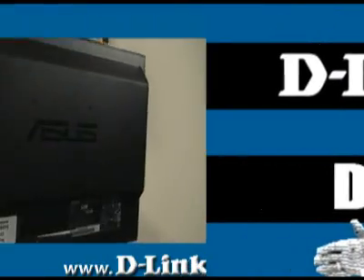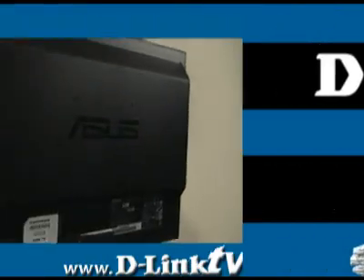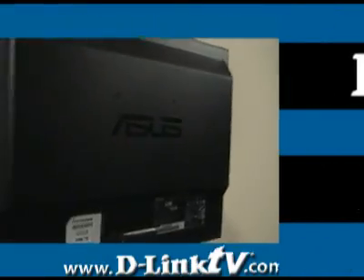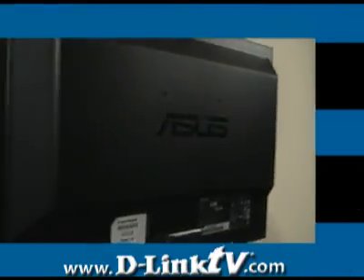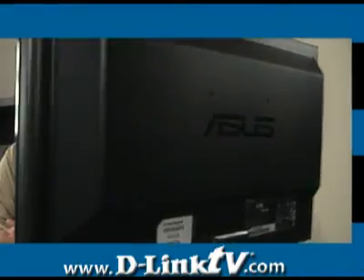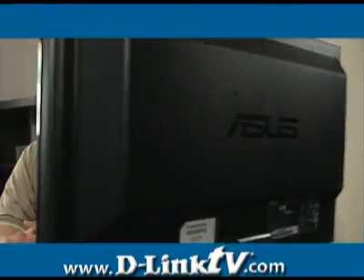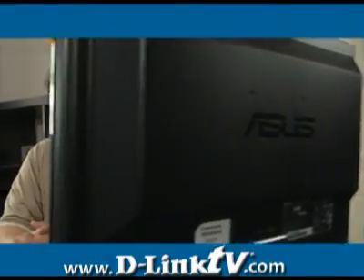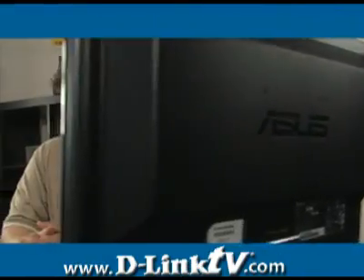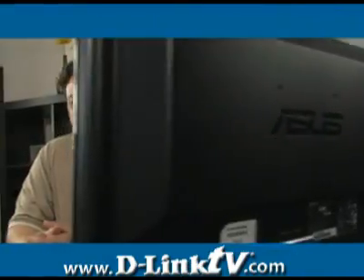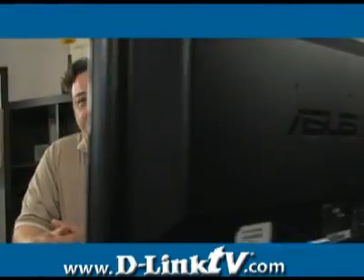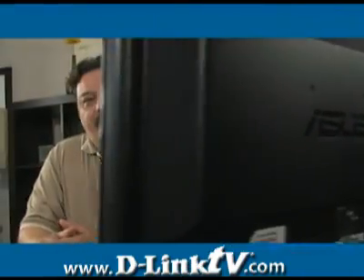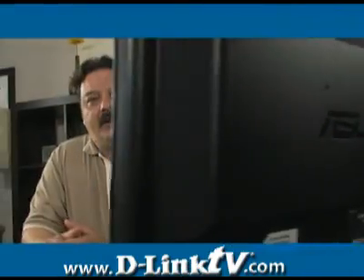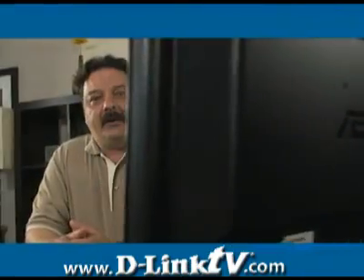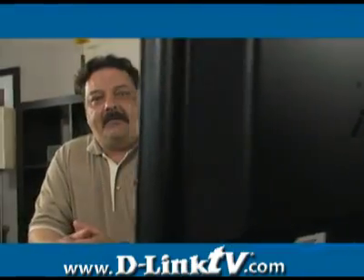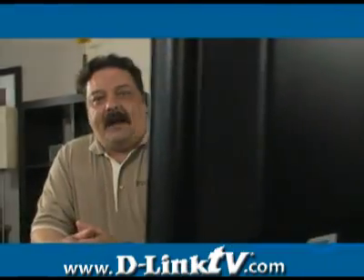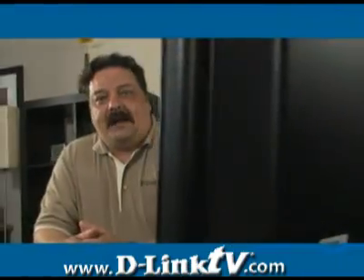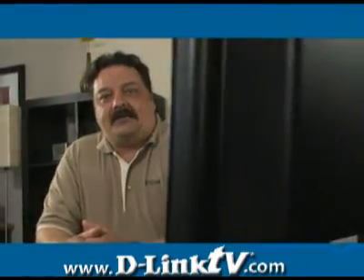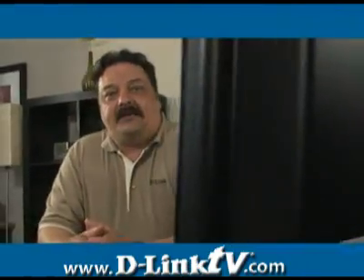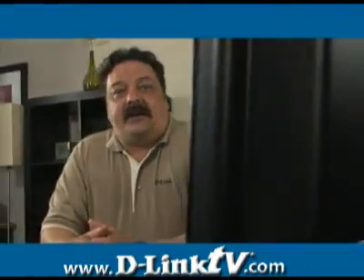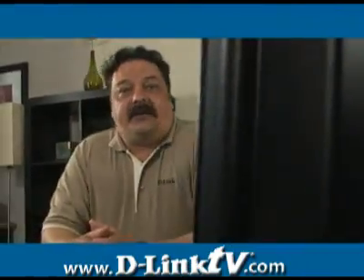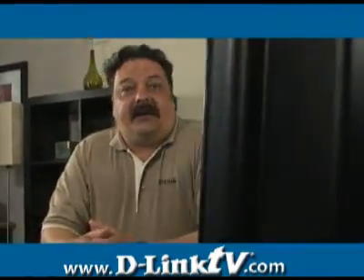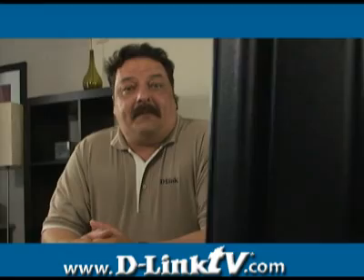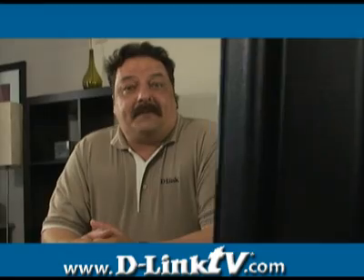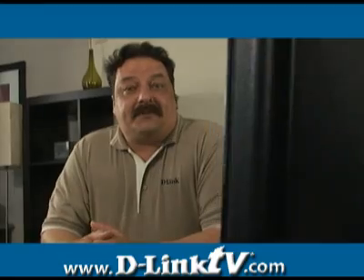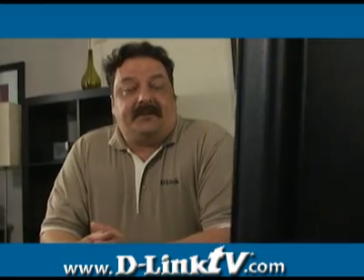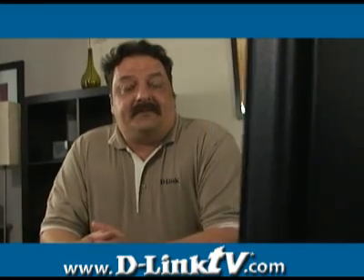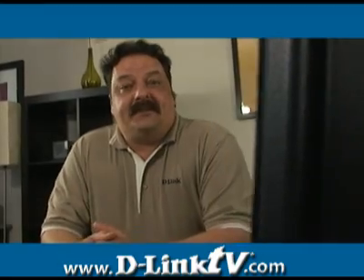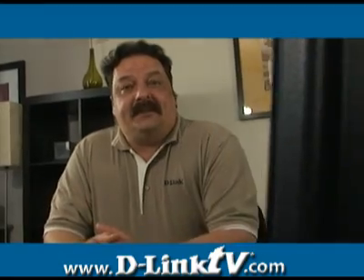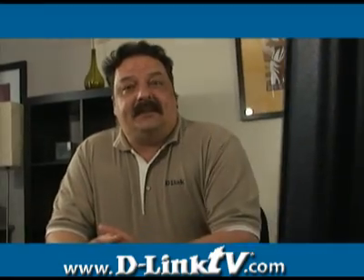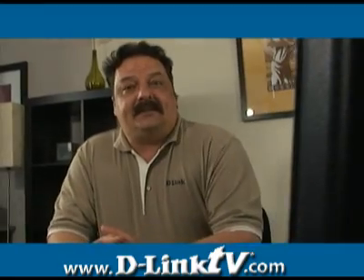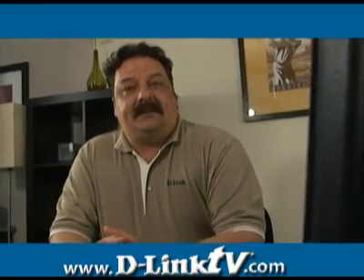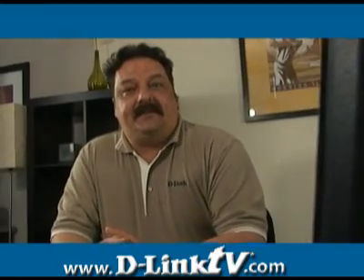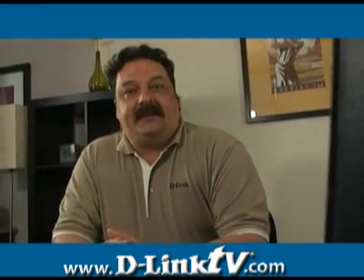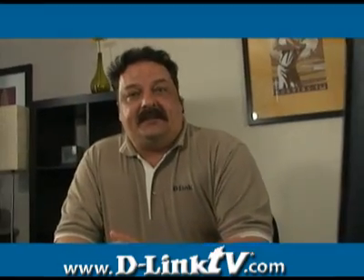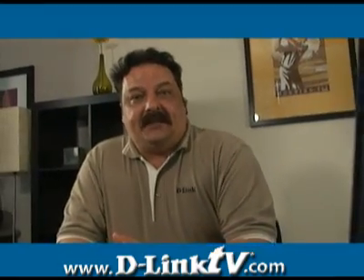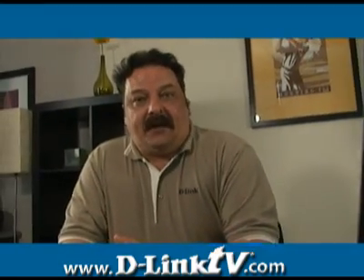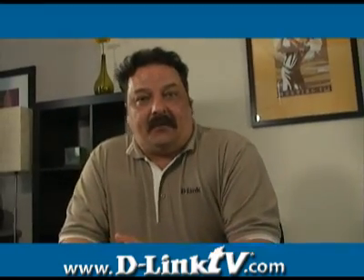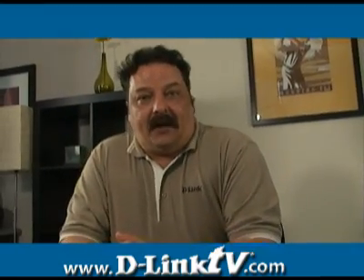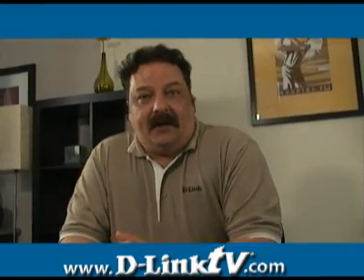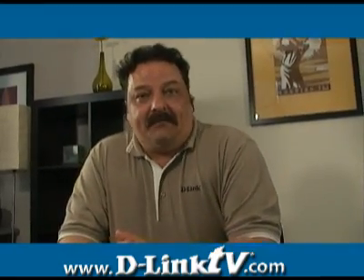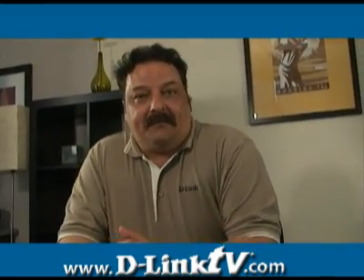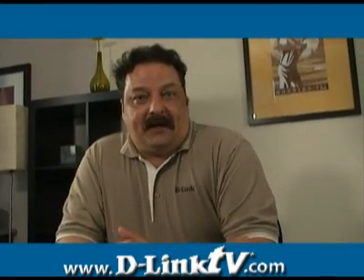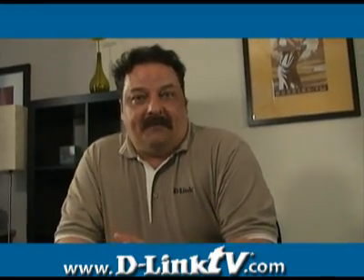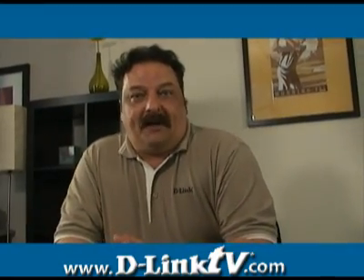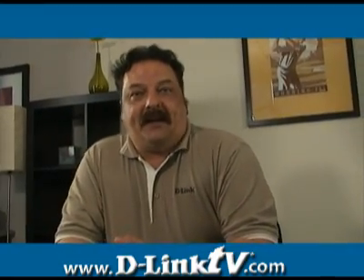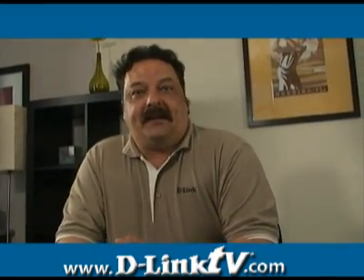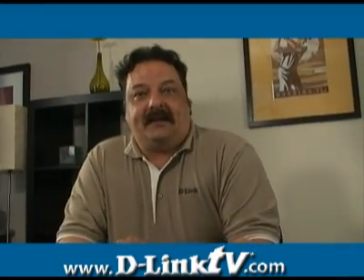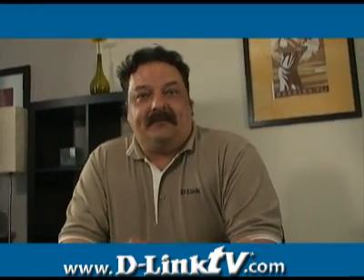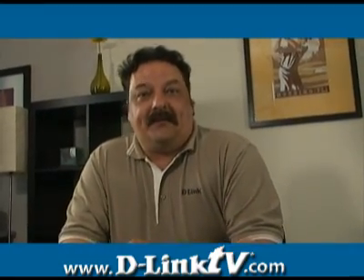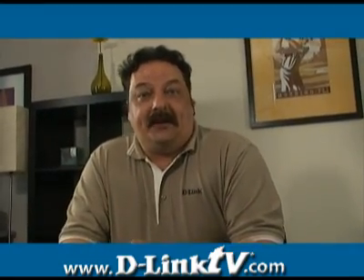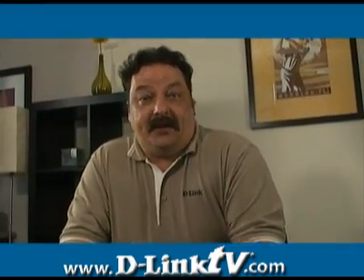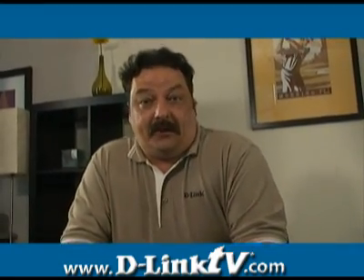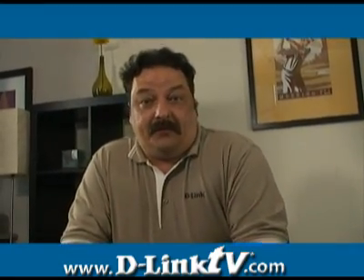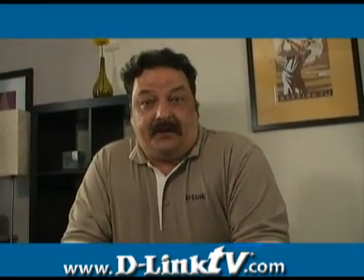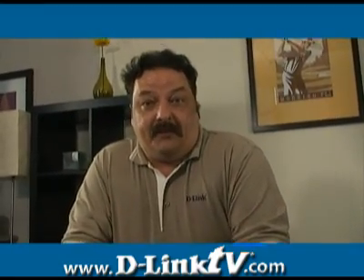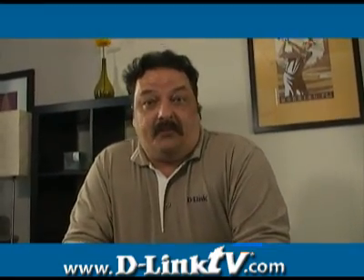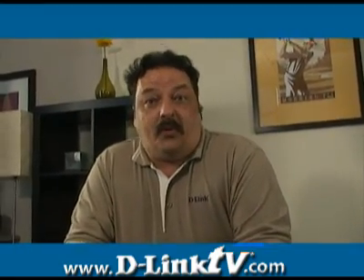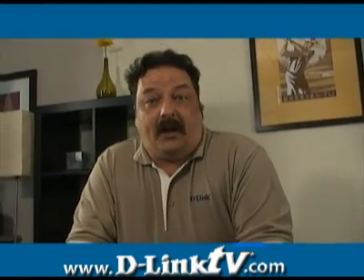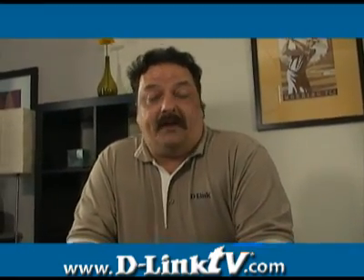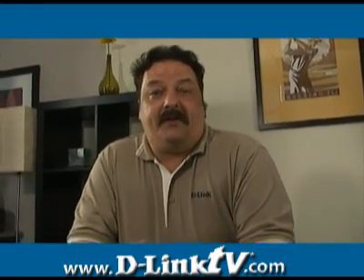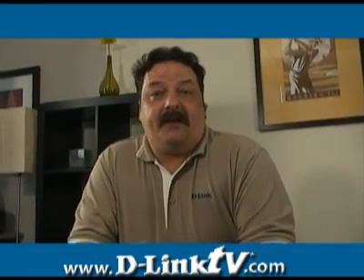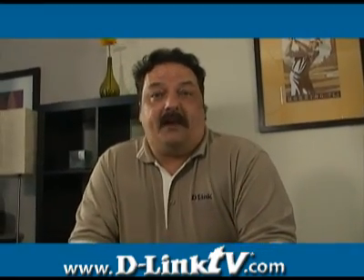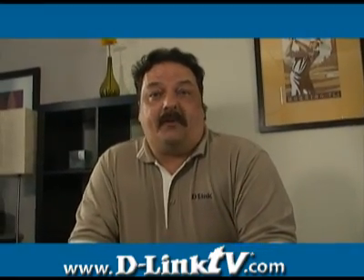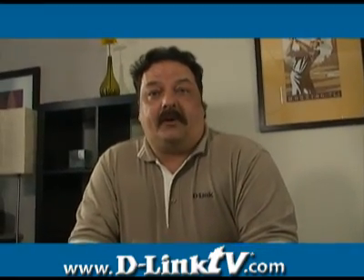Hi everybody and welcome back to another episode of D-Link TV DIY. I'm Mike and I'm here to help you get more out of your network.